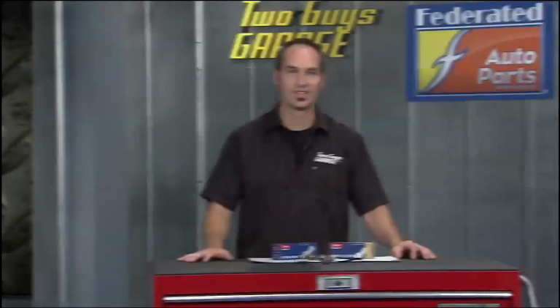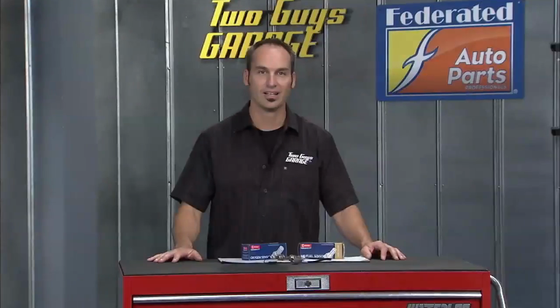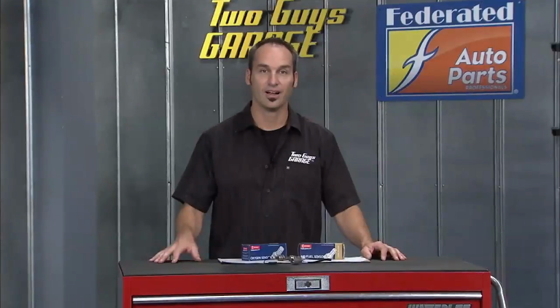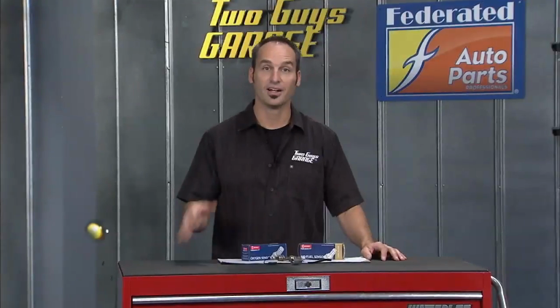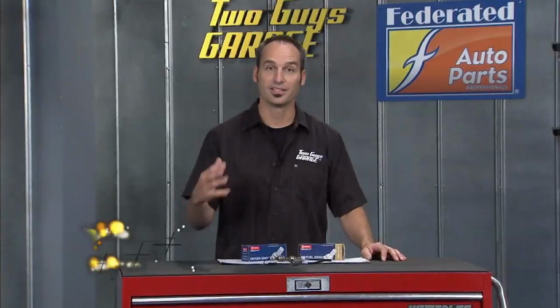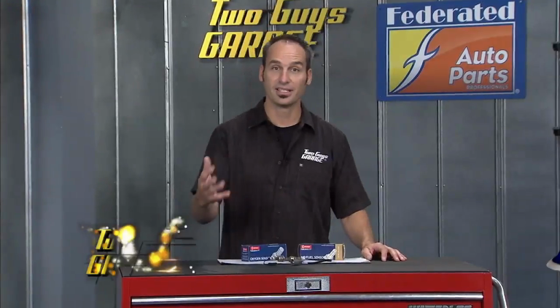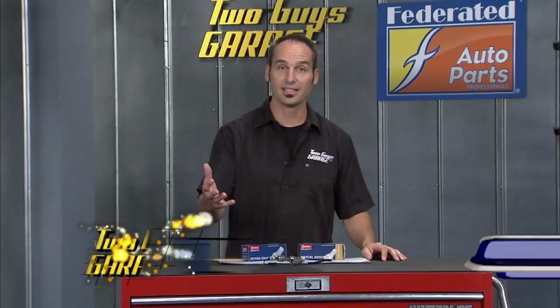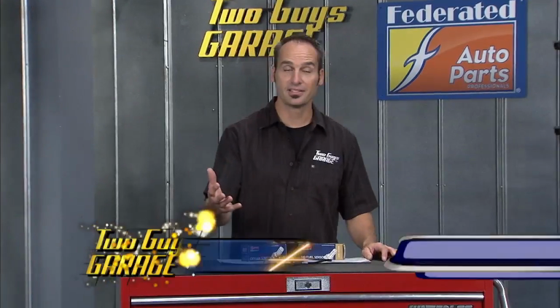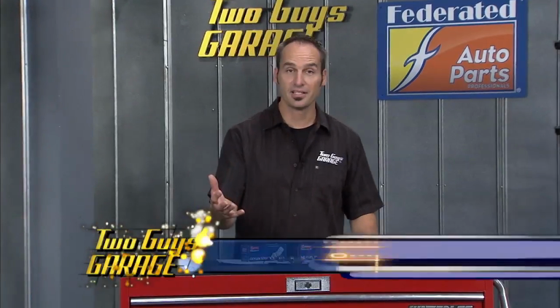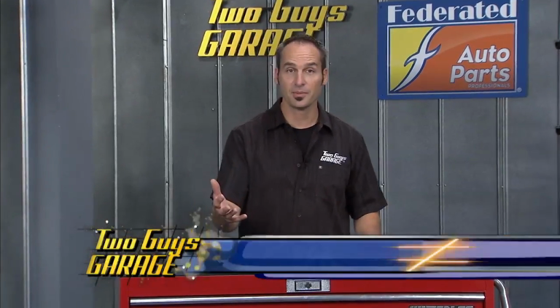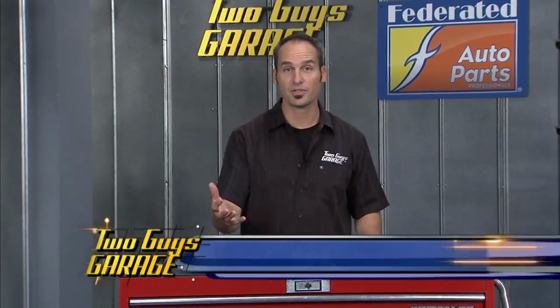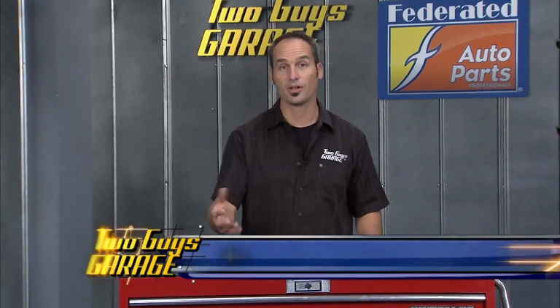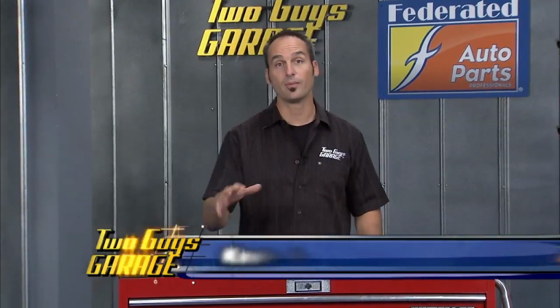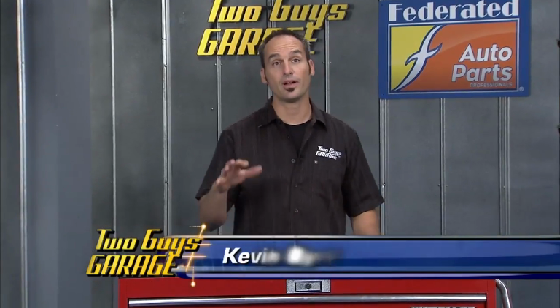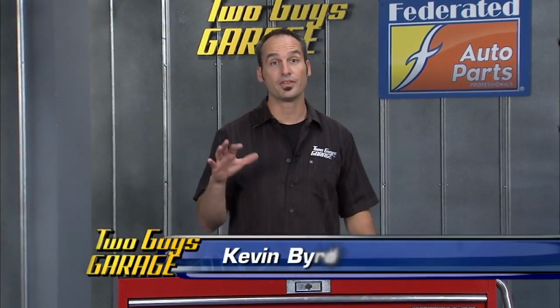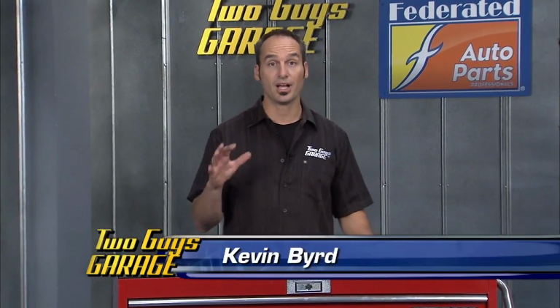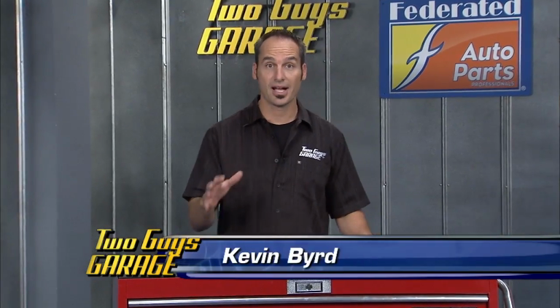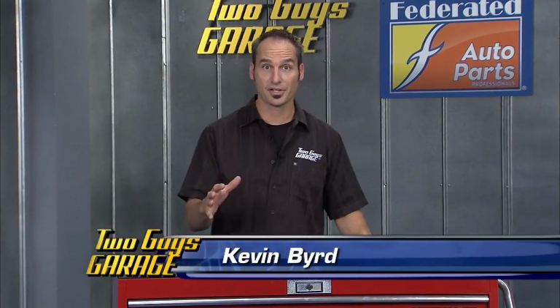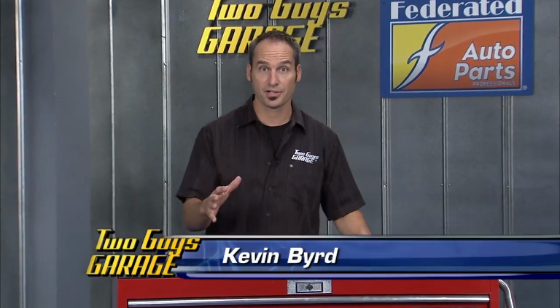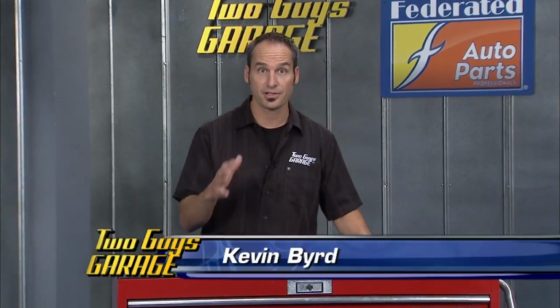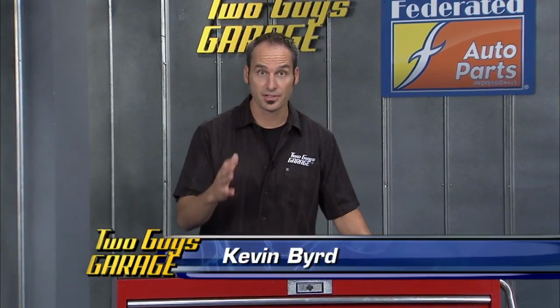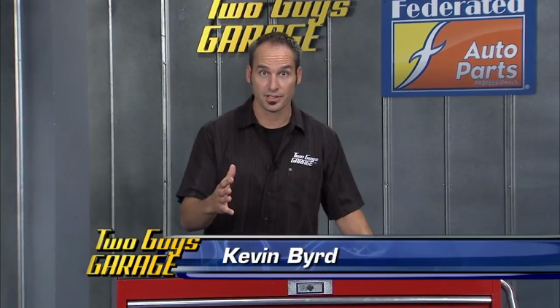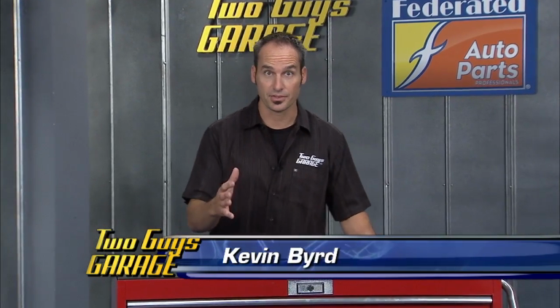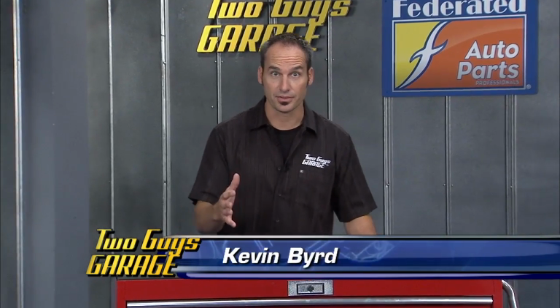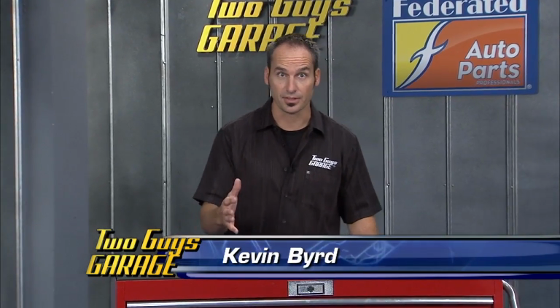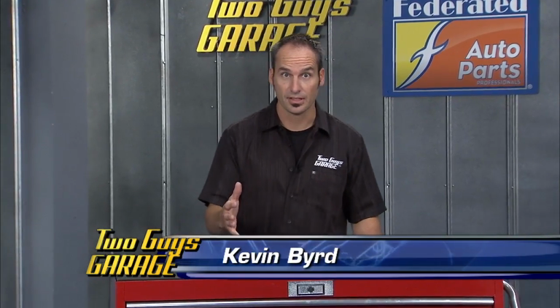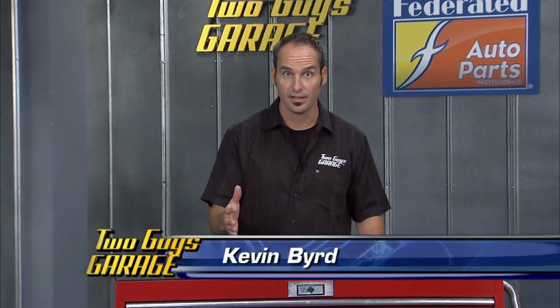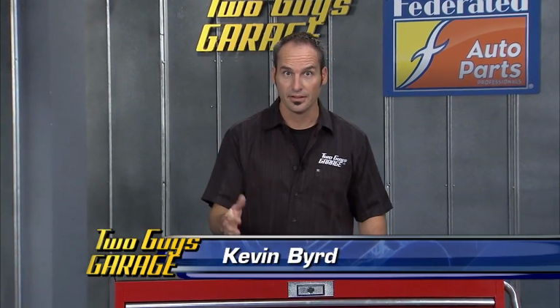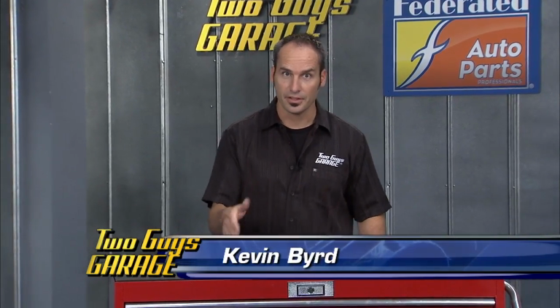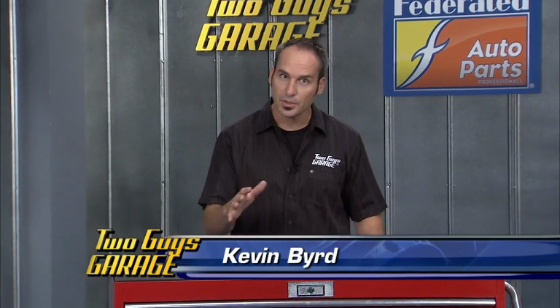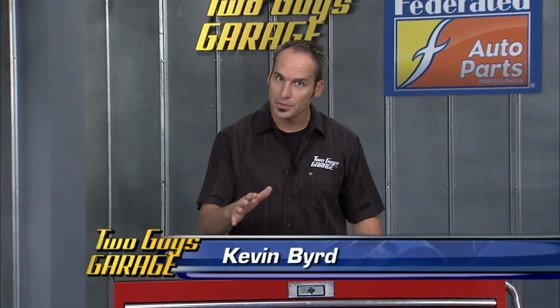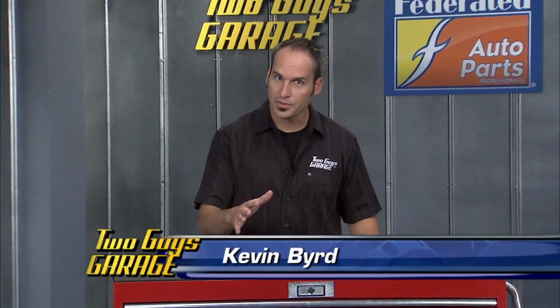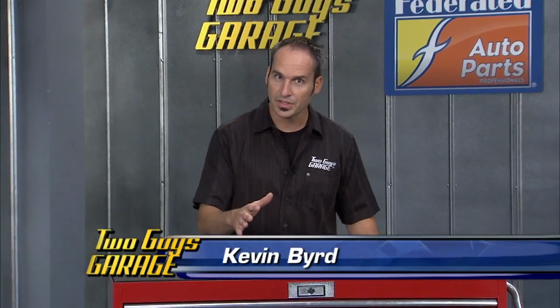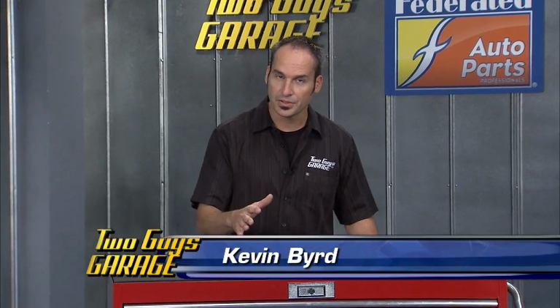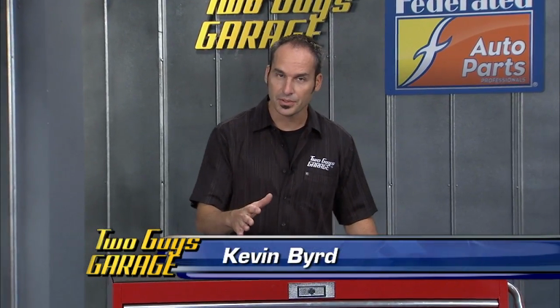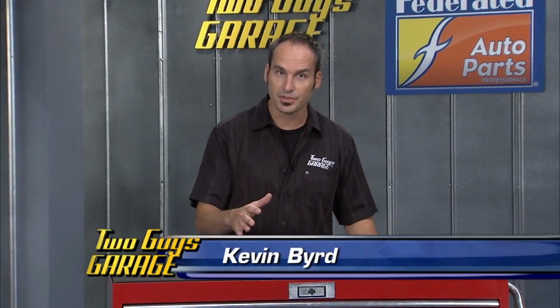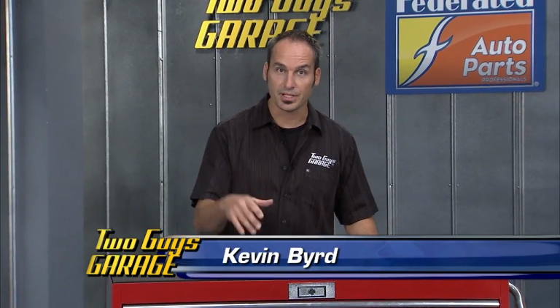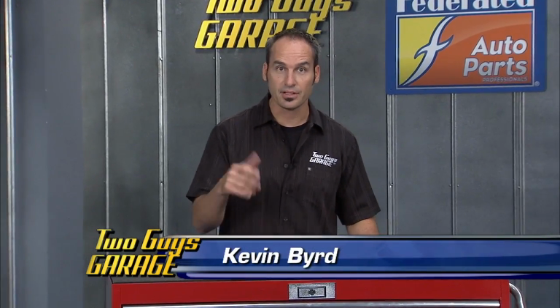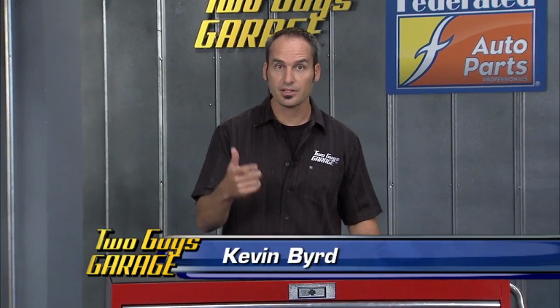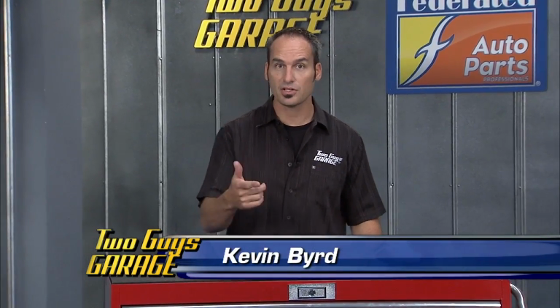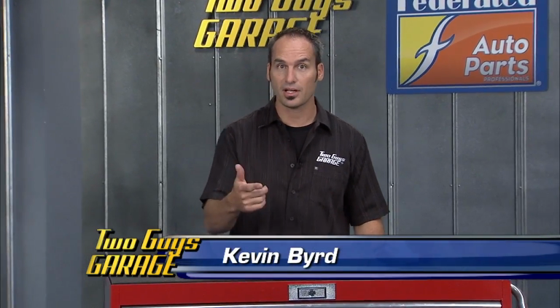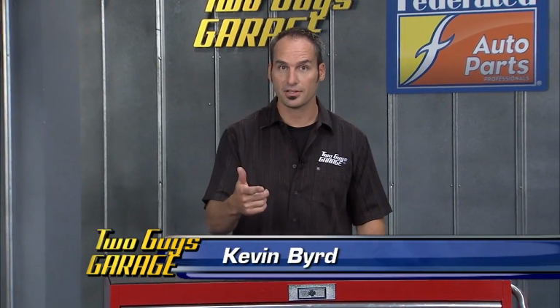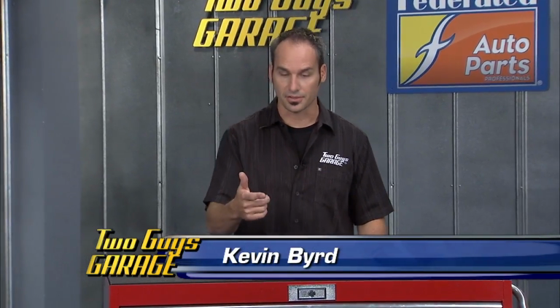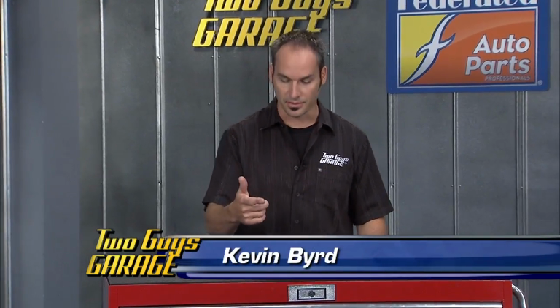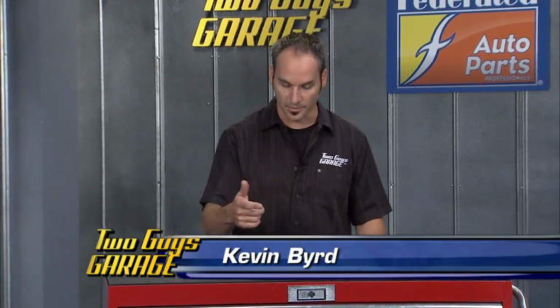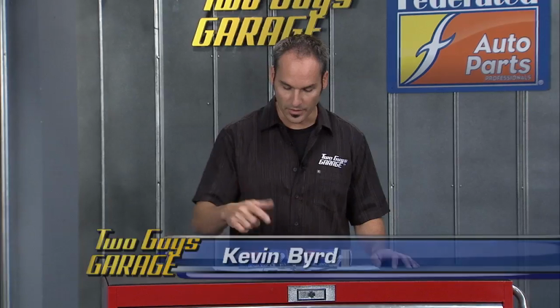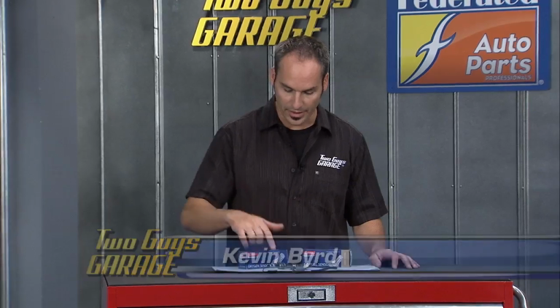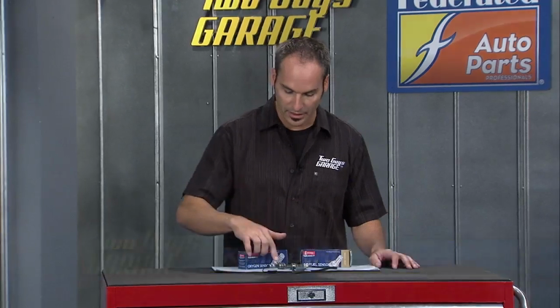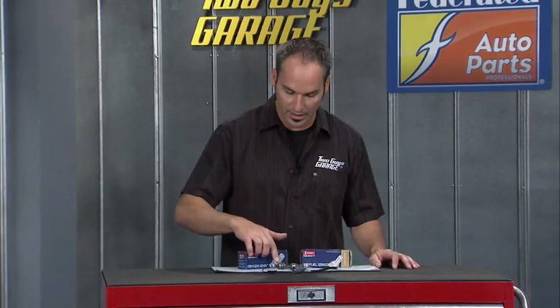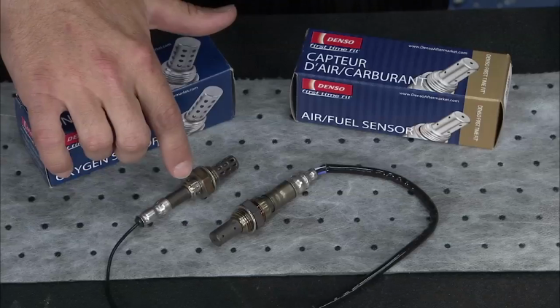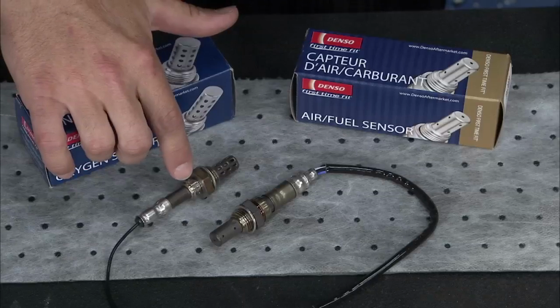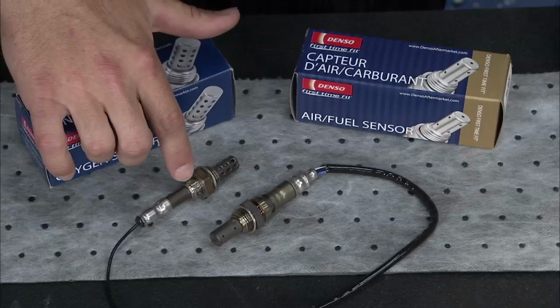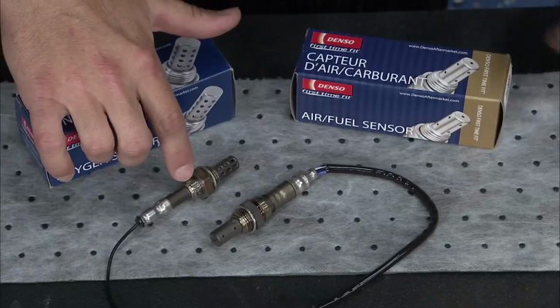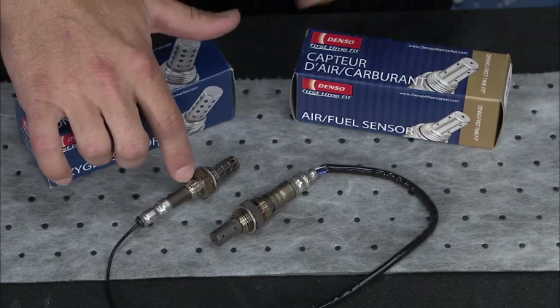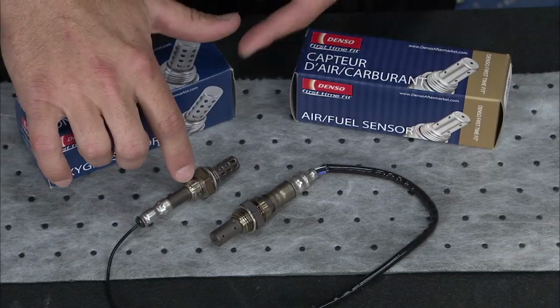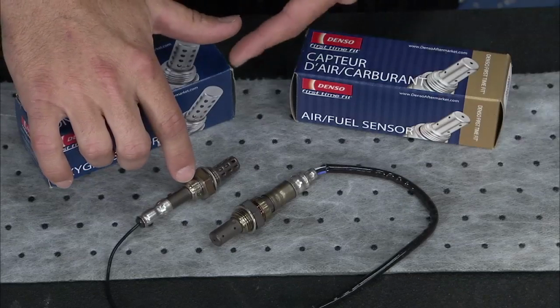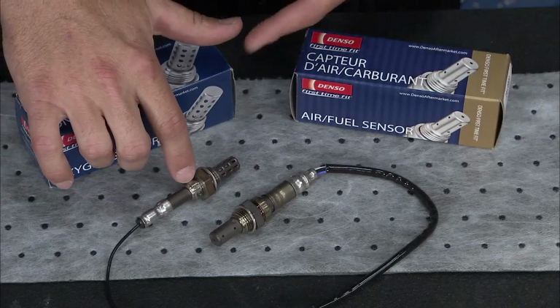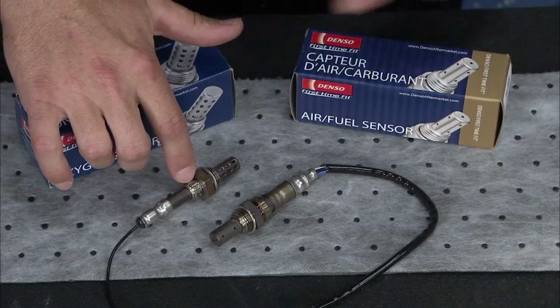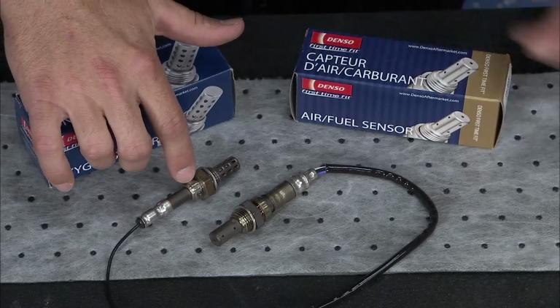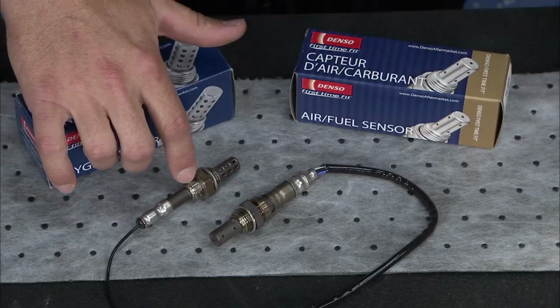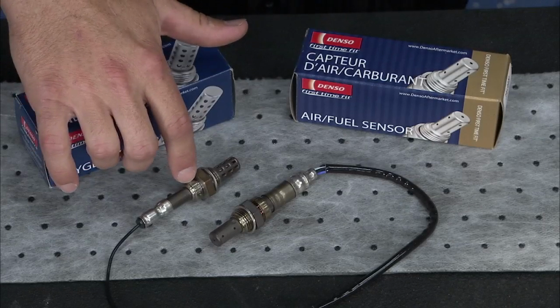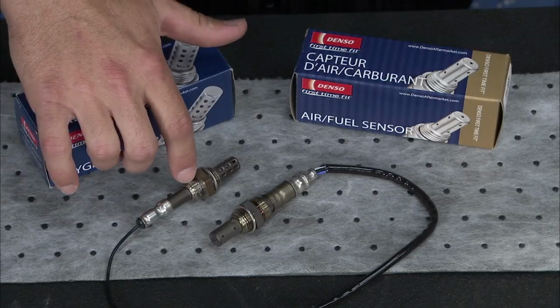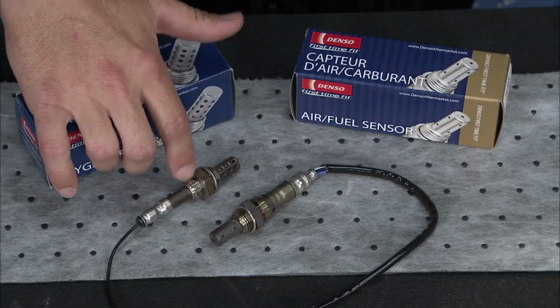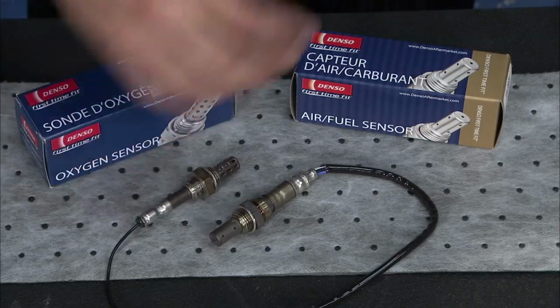Today's tip is all about the oxygen sensor. The O2 sensor is in the exhaust system — it's a little sensor that sits there.